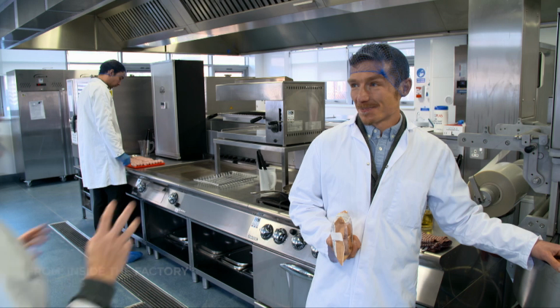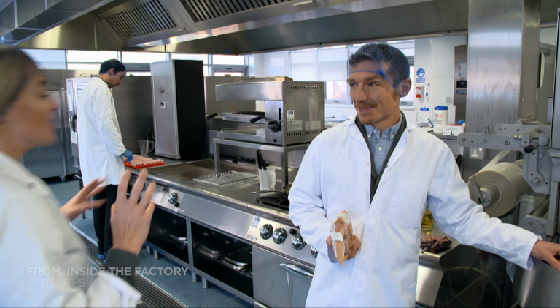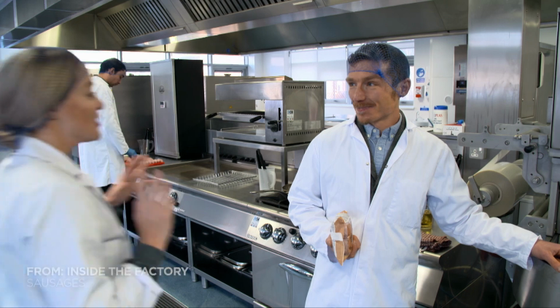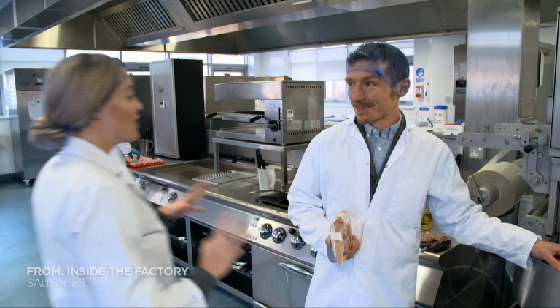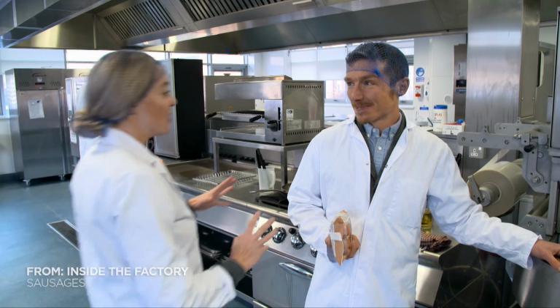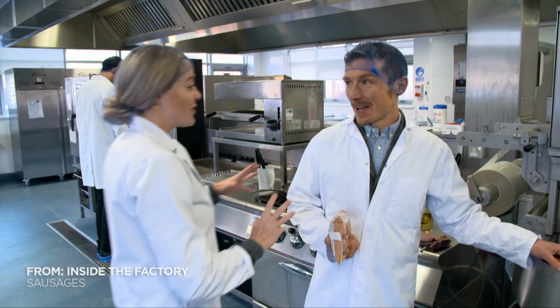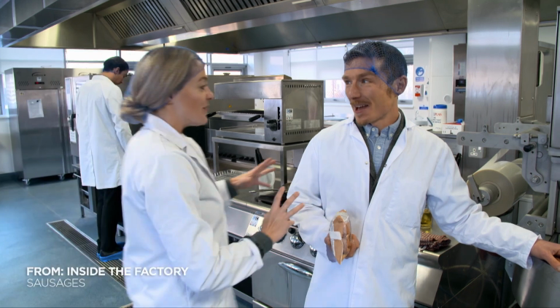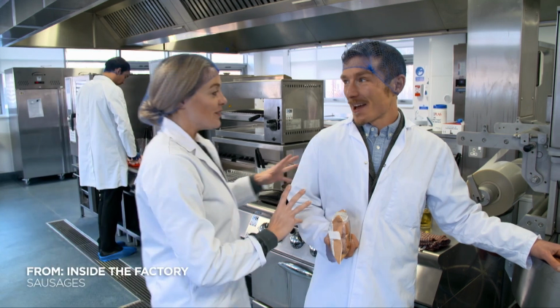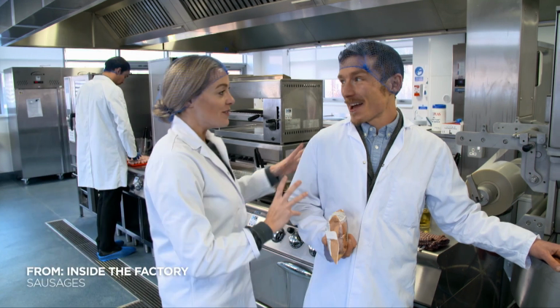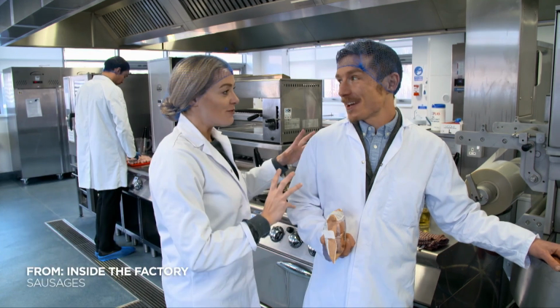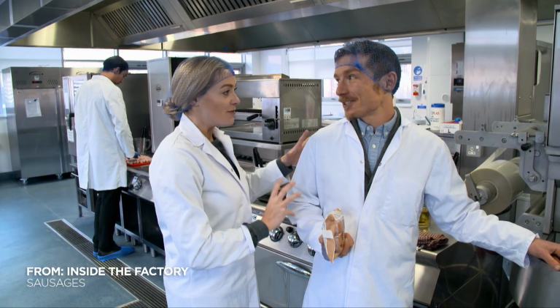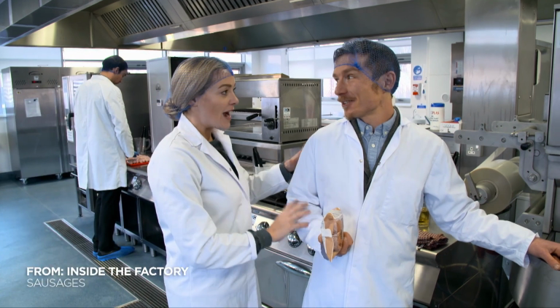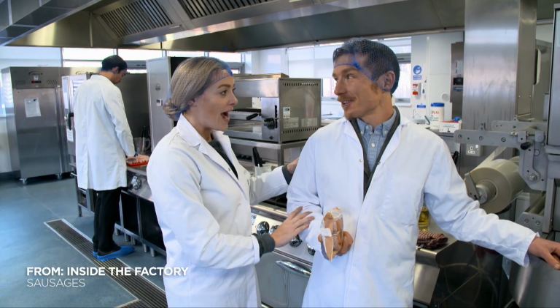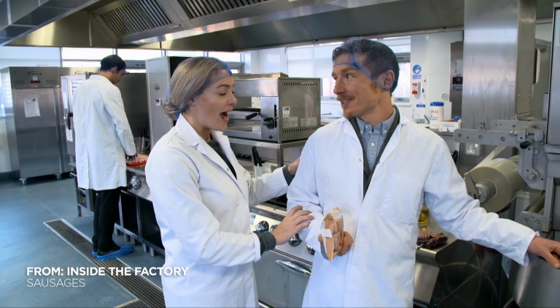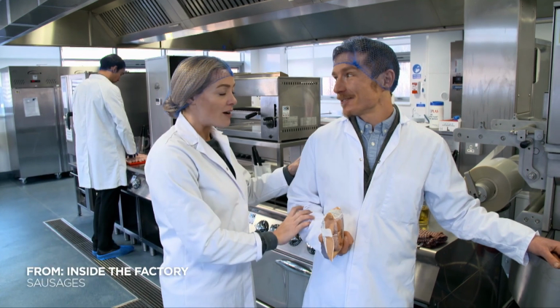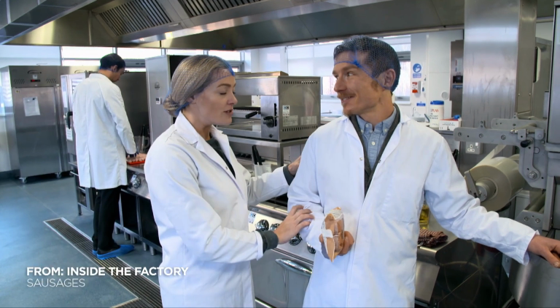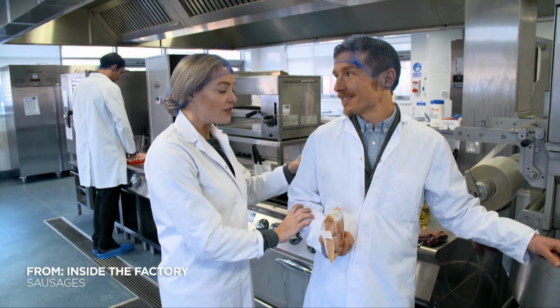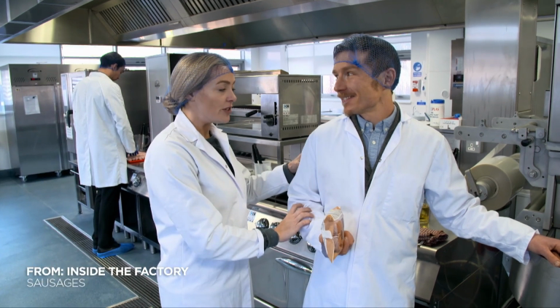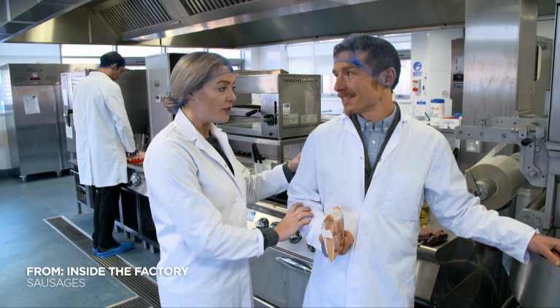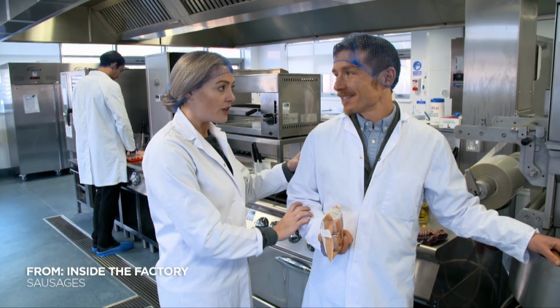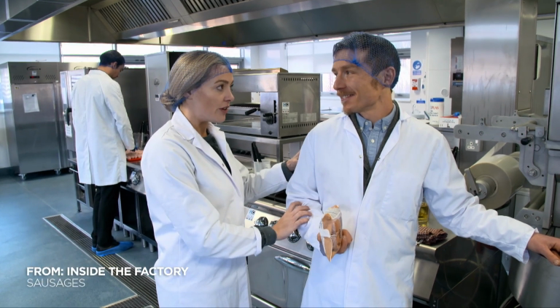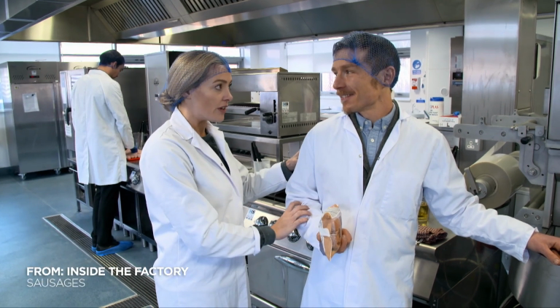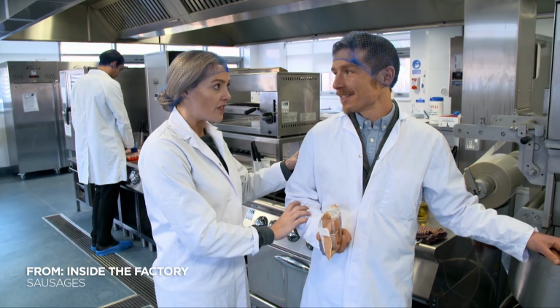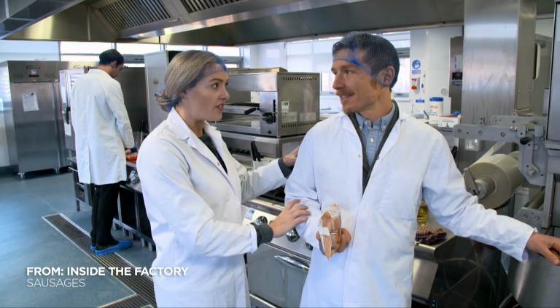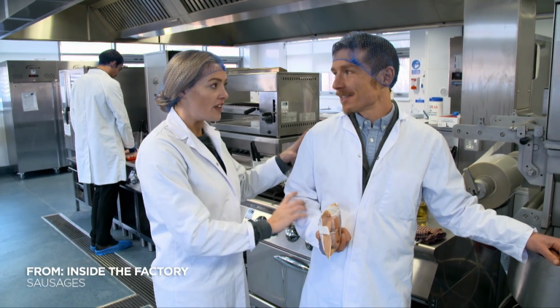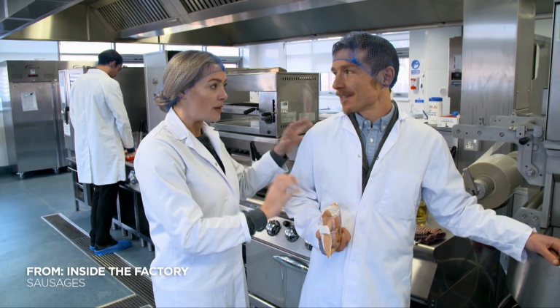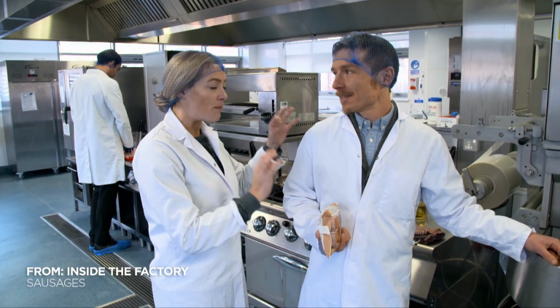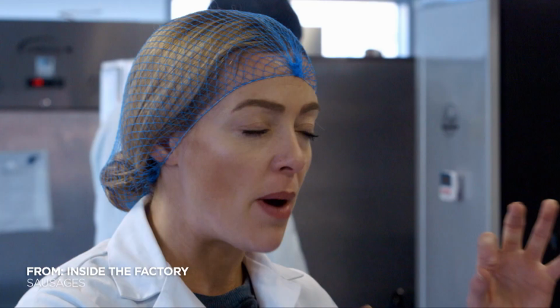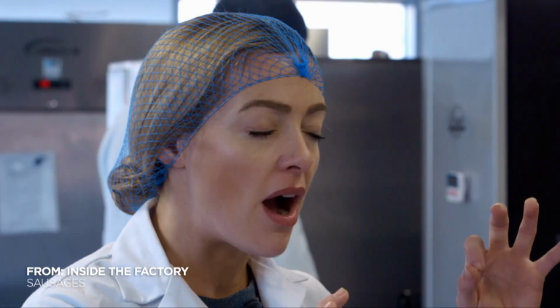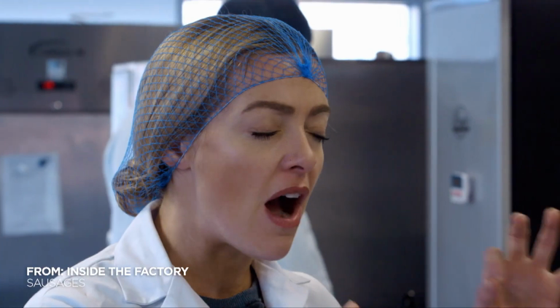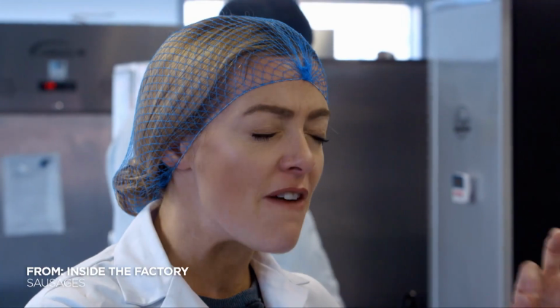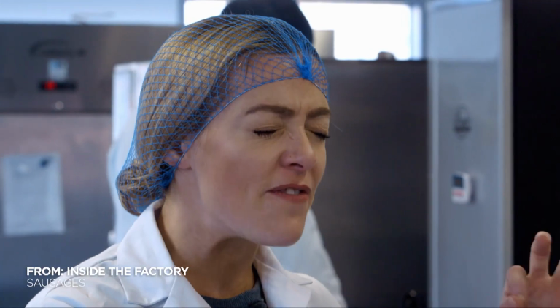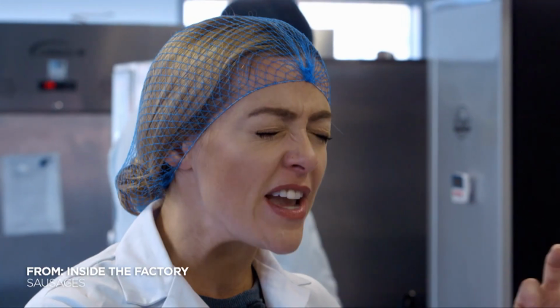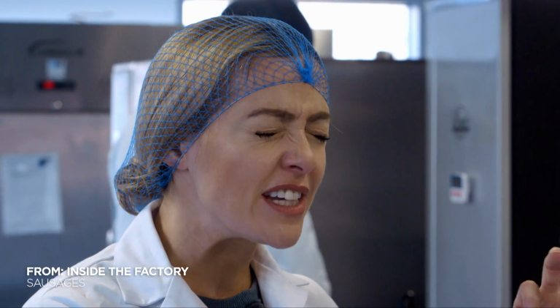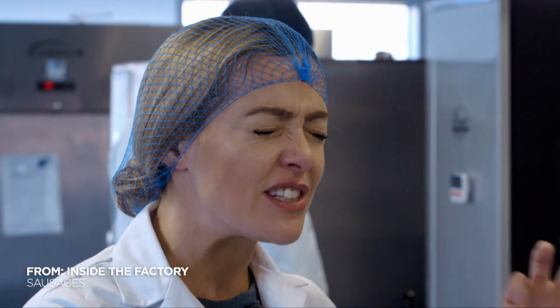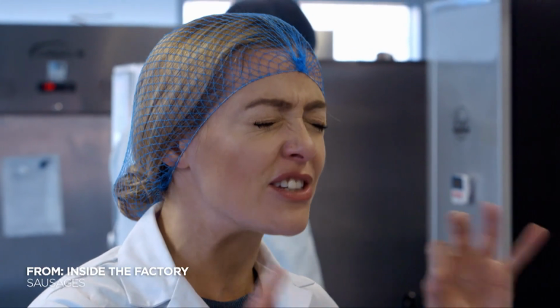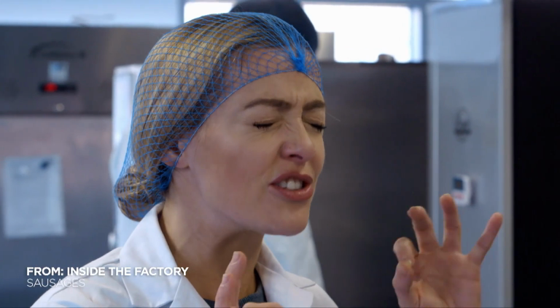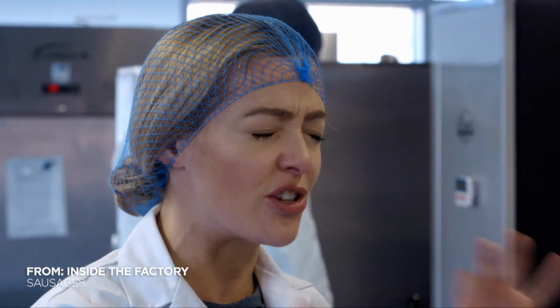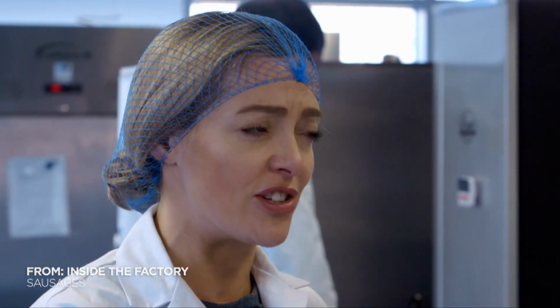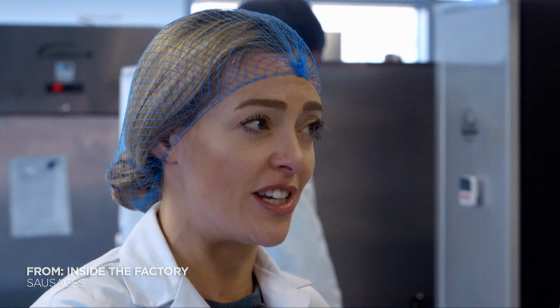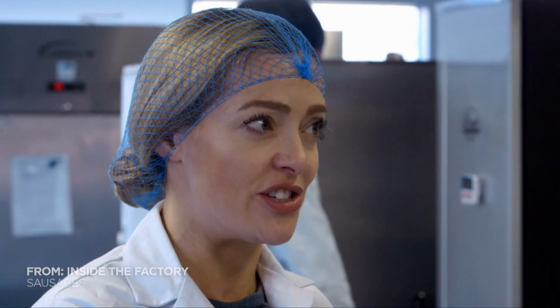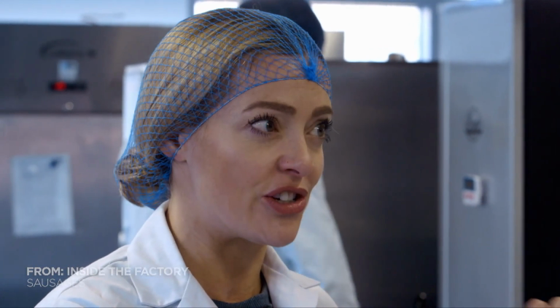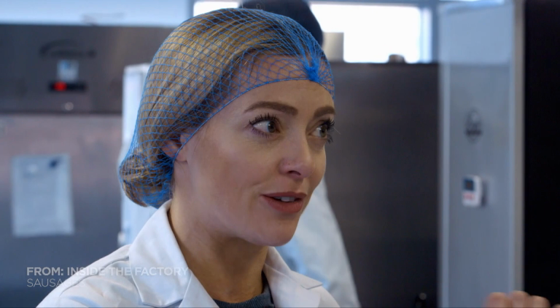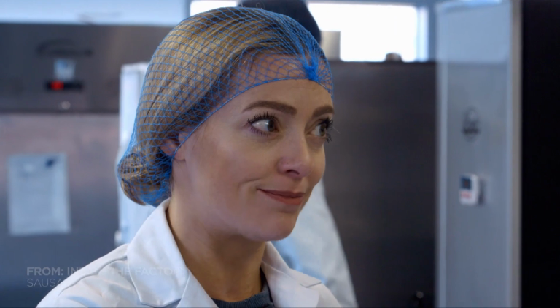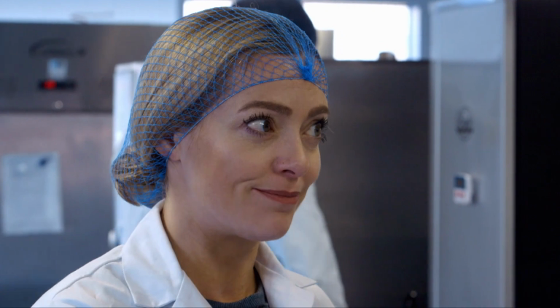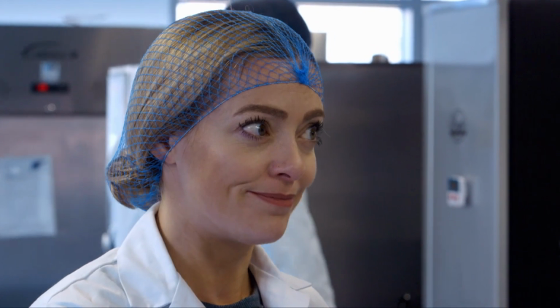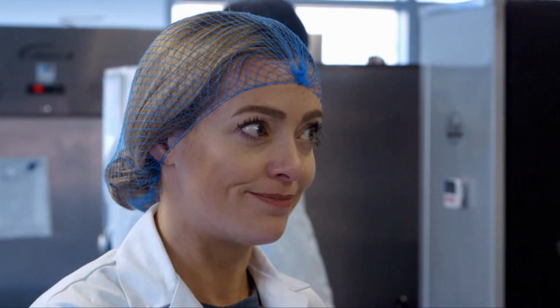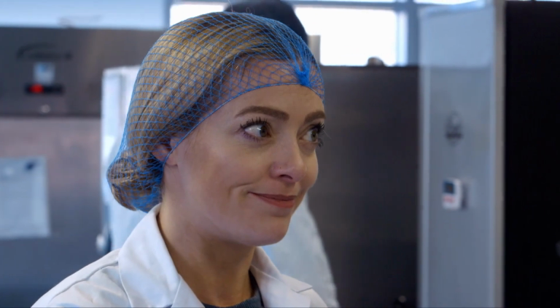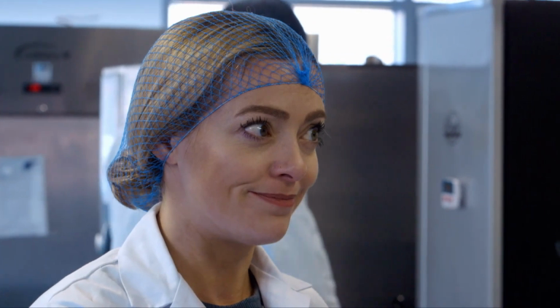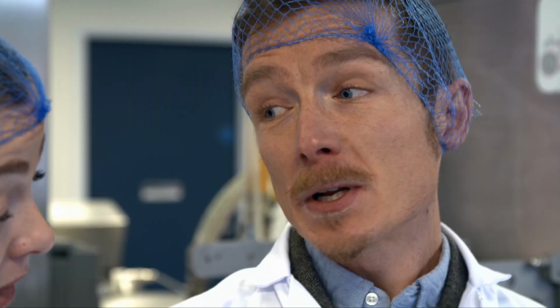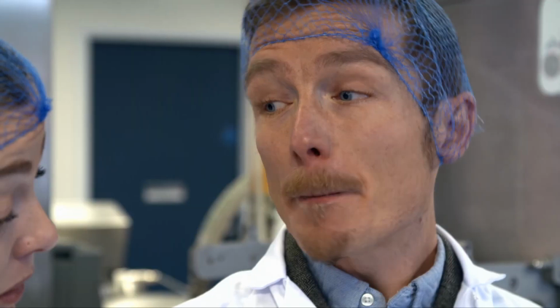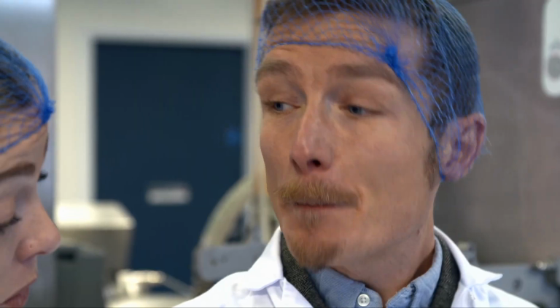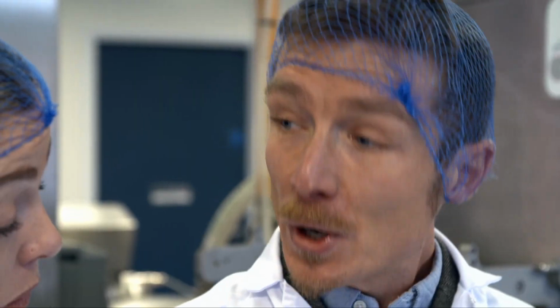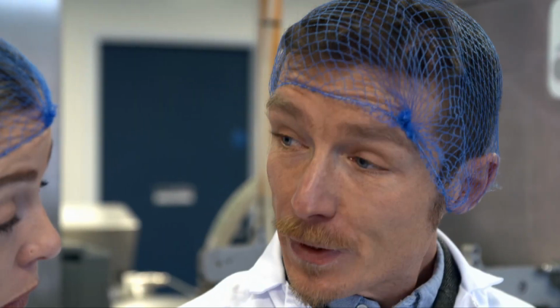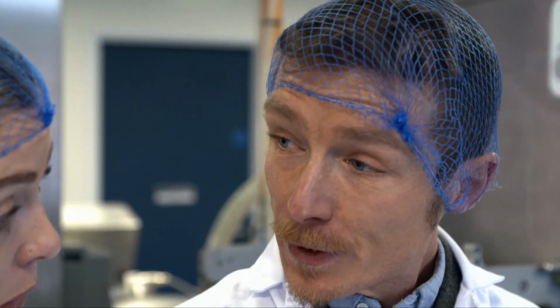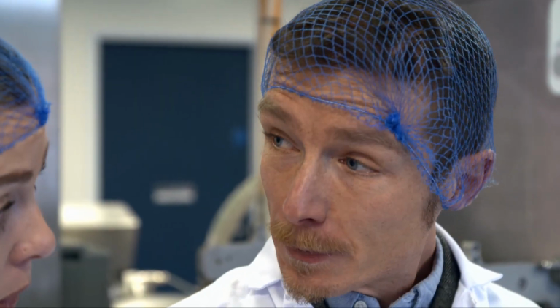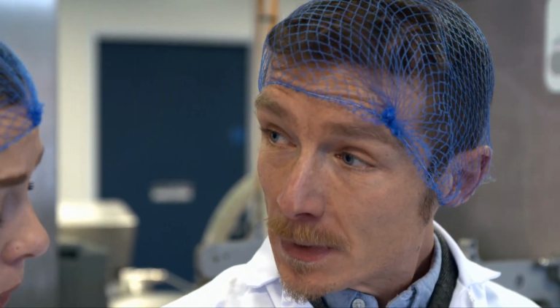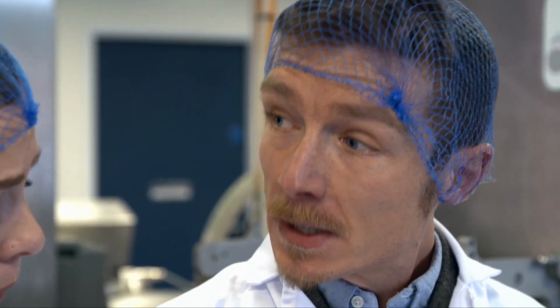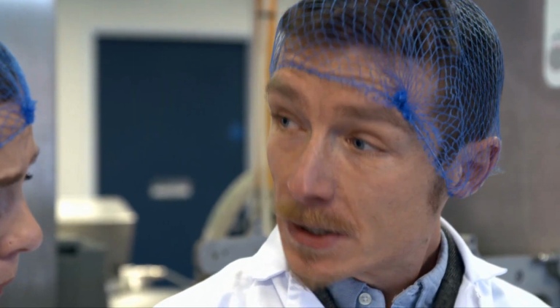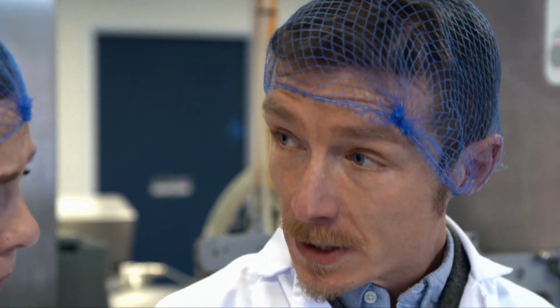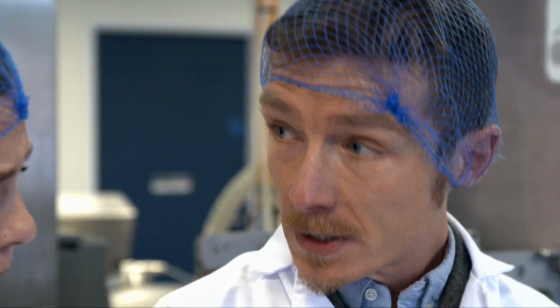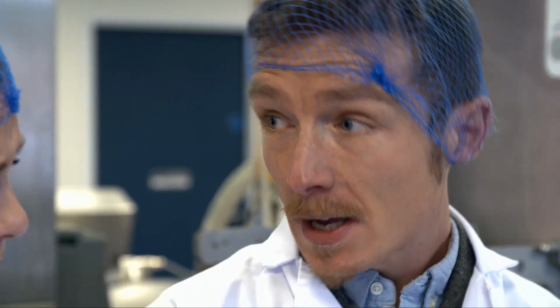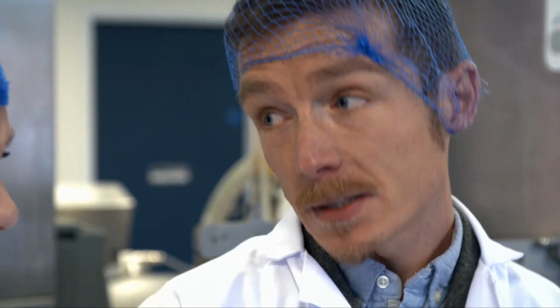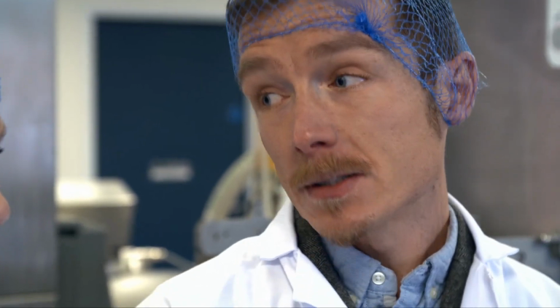Dr Stu, how do you cook the perfect sausage? Very good question. We're going to put them to the test.